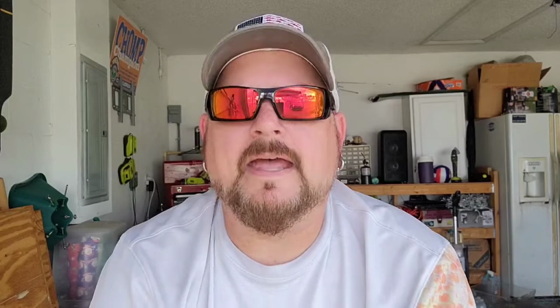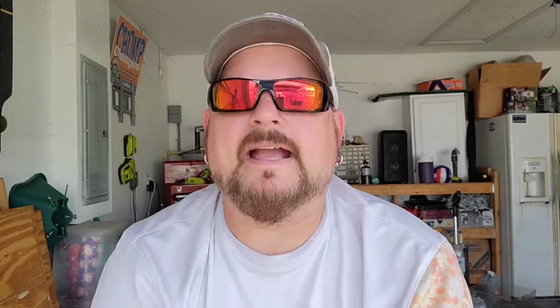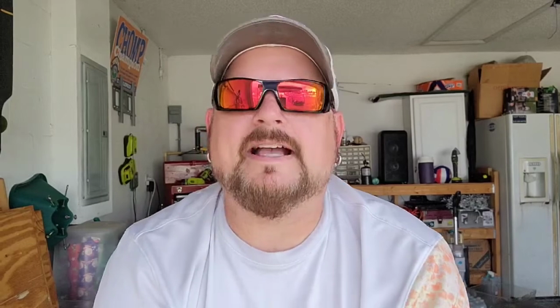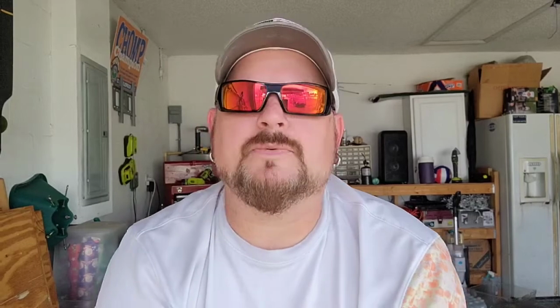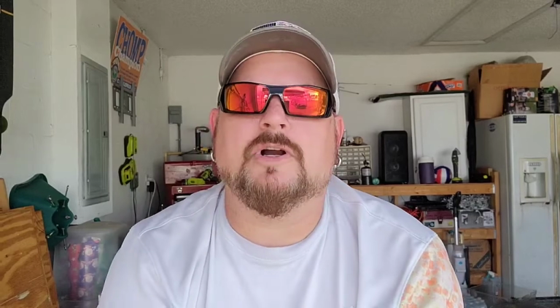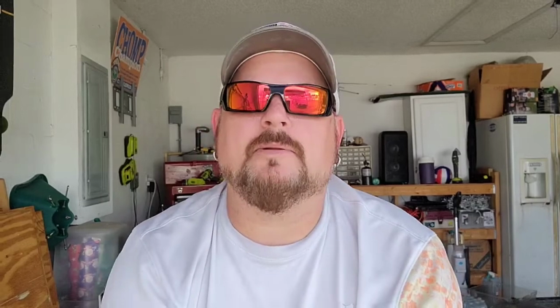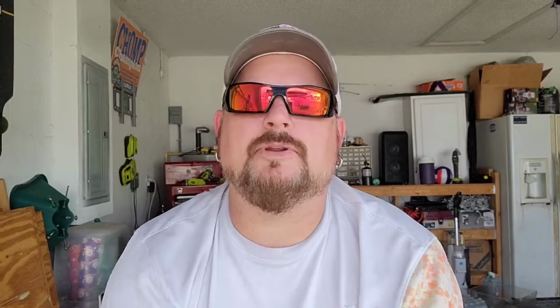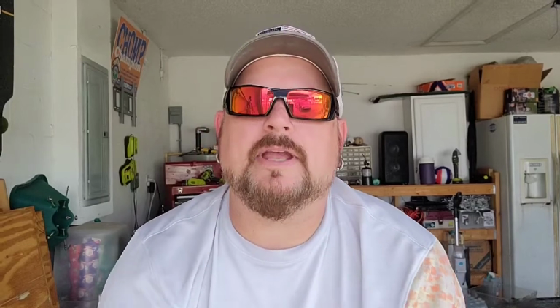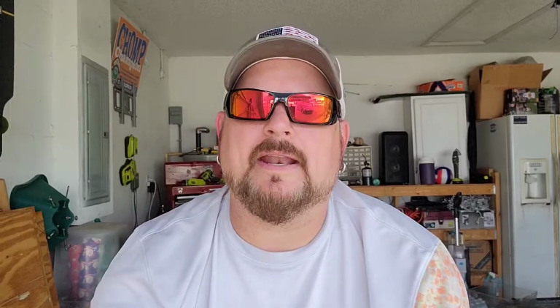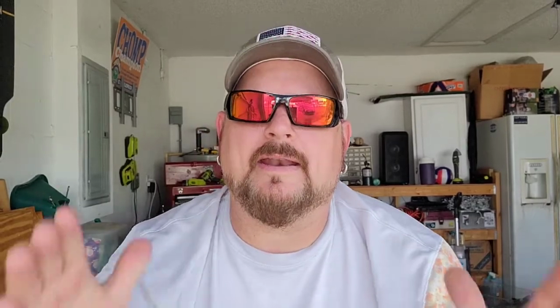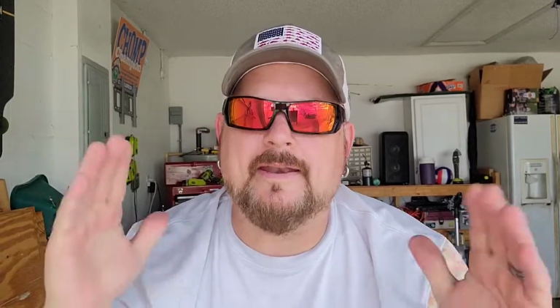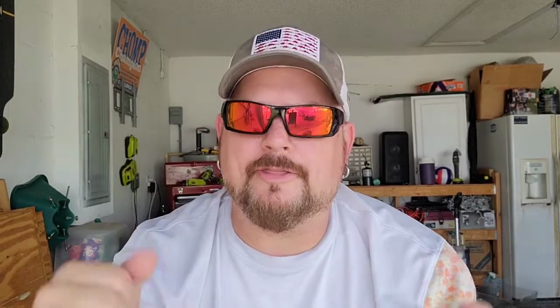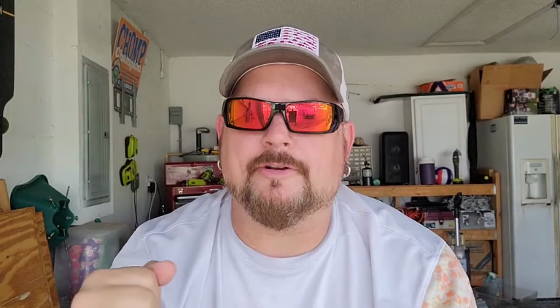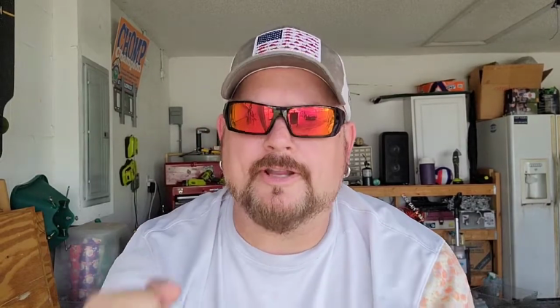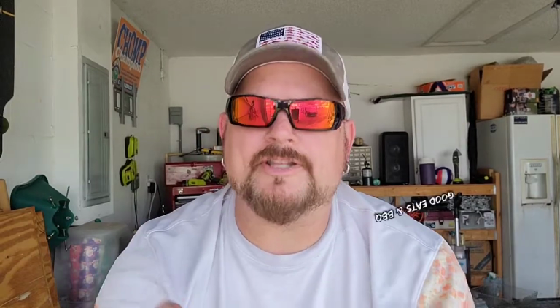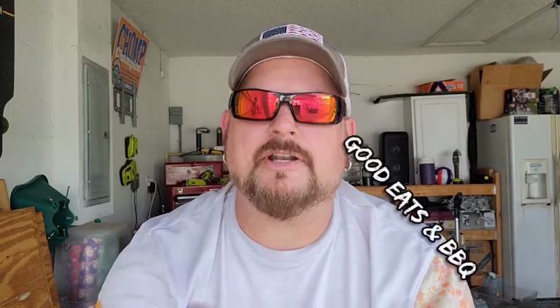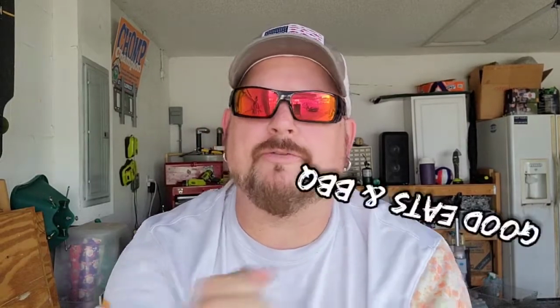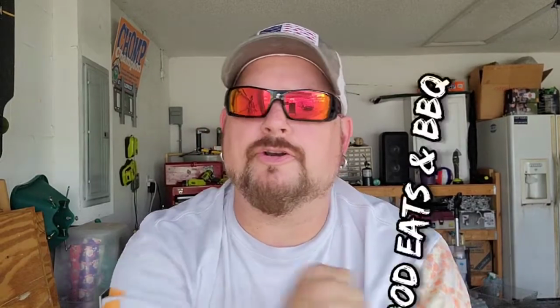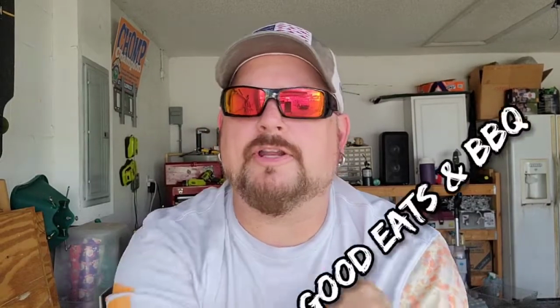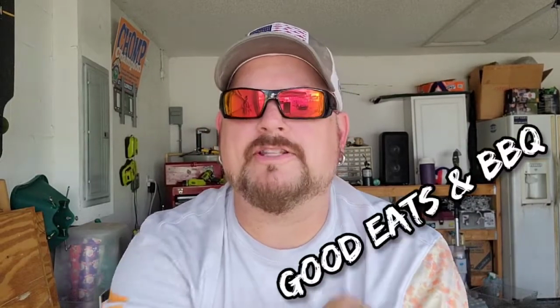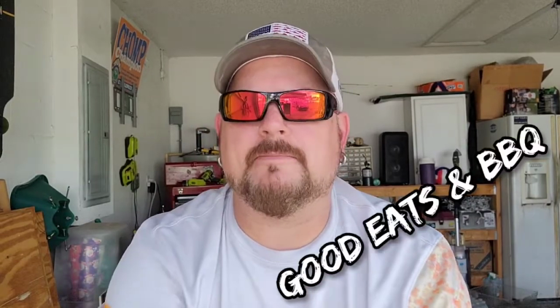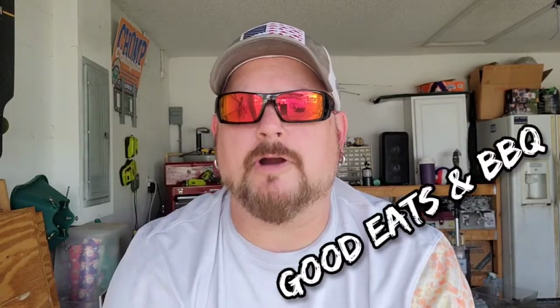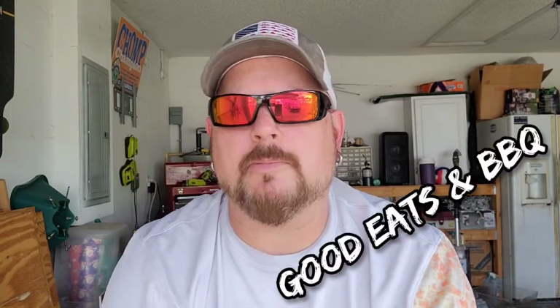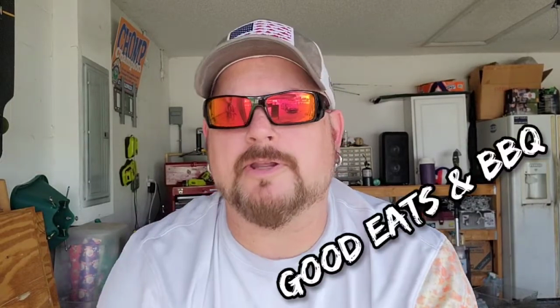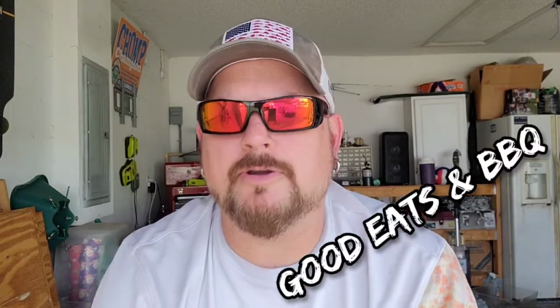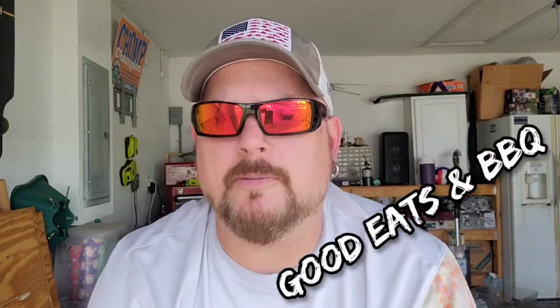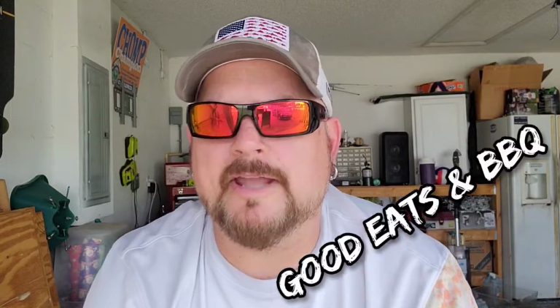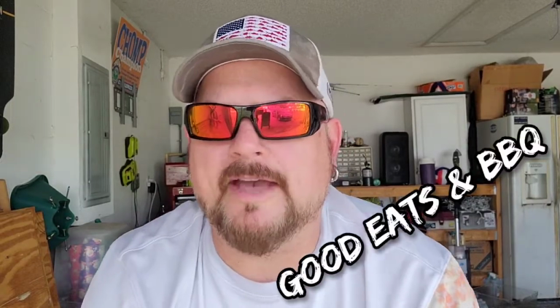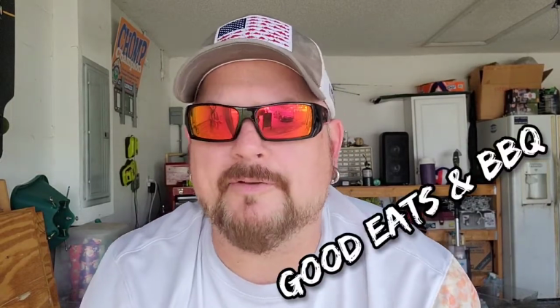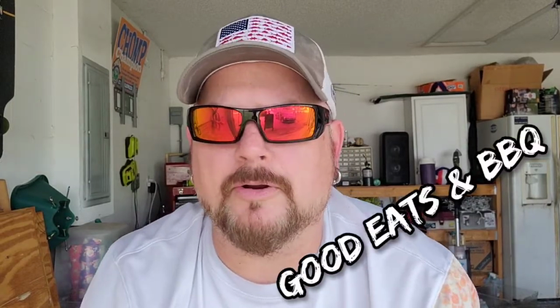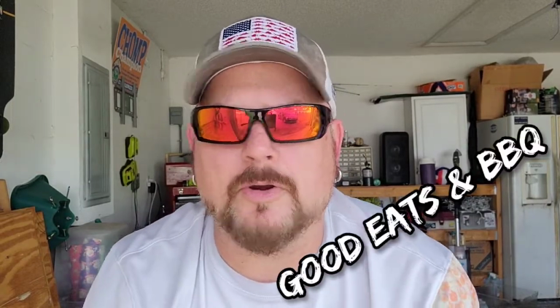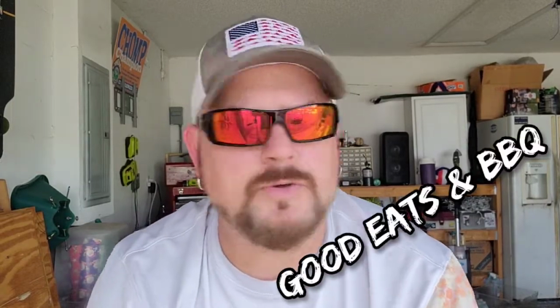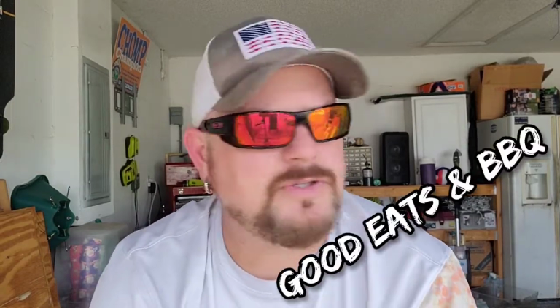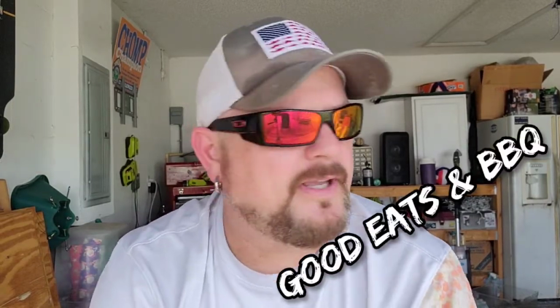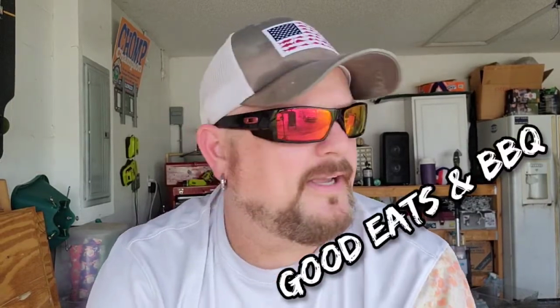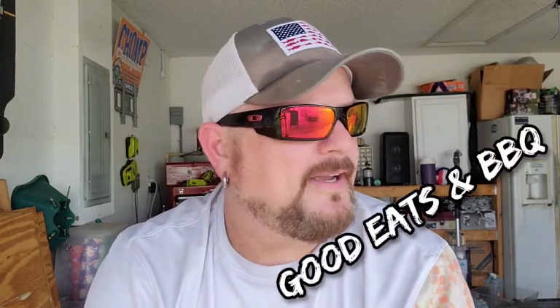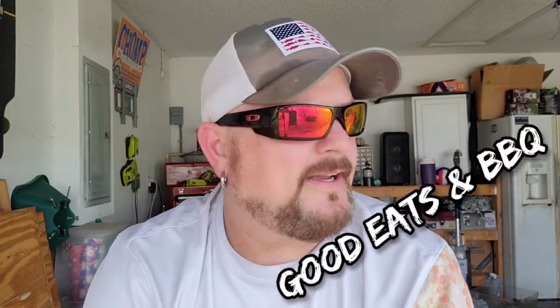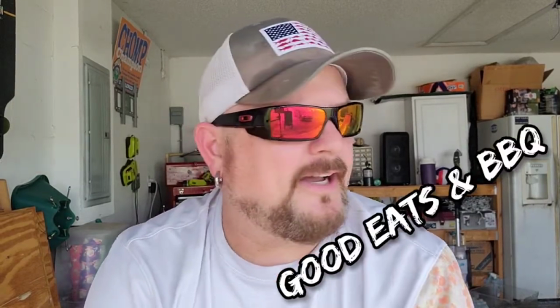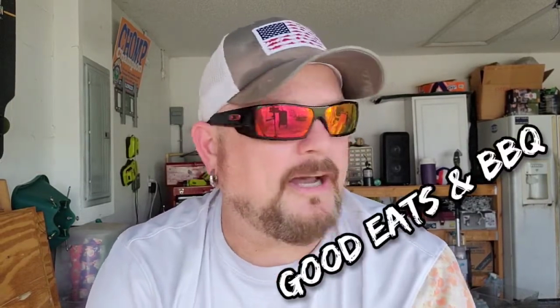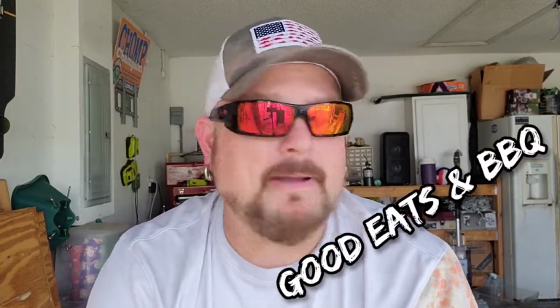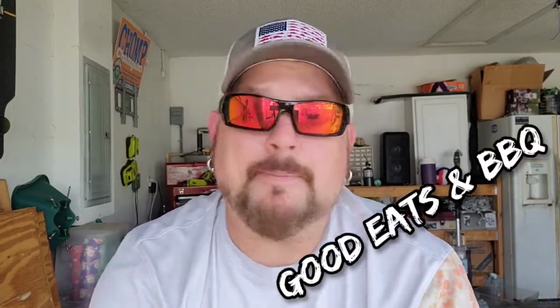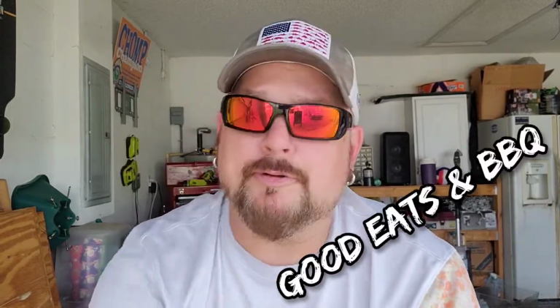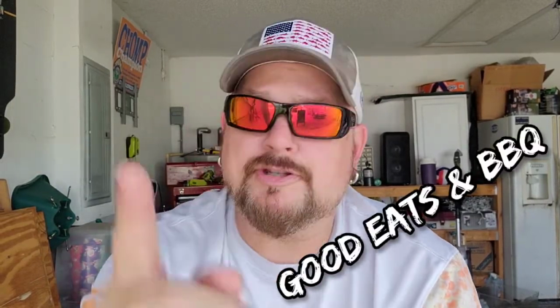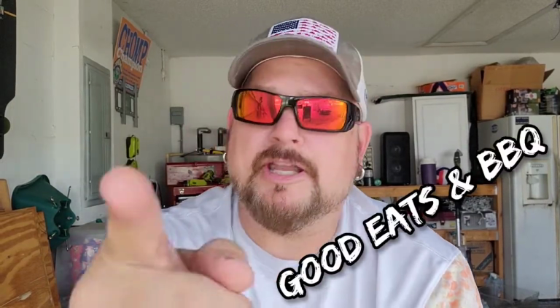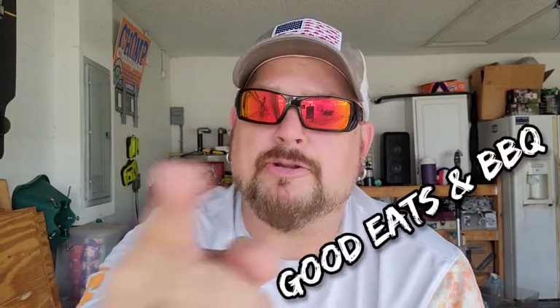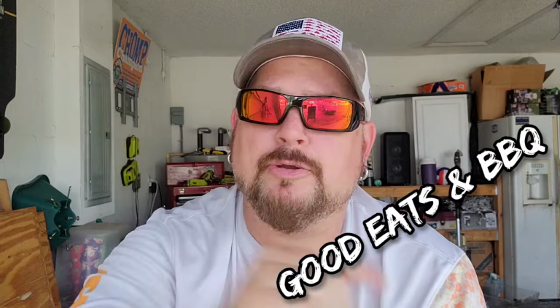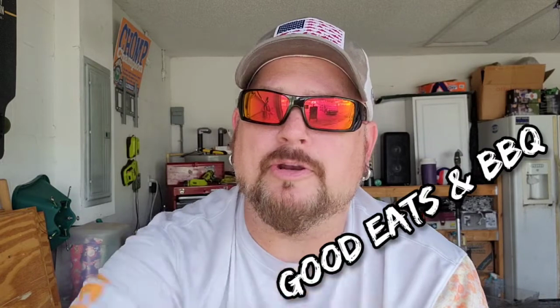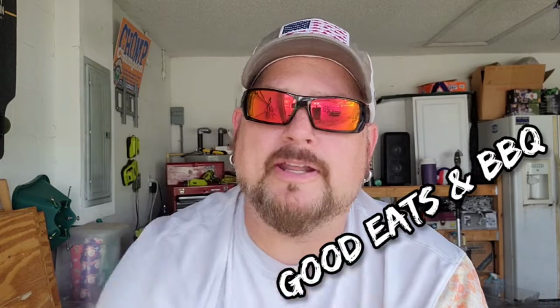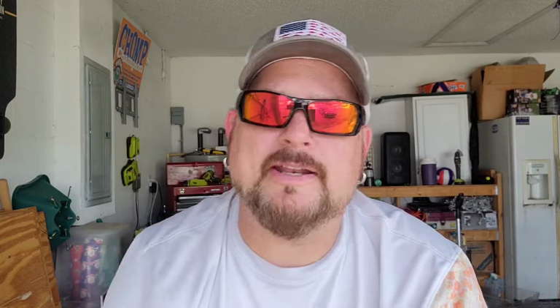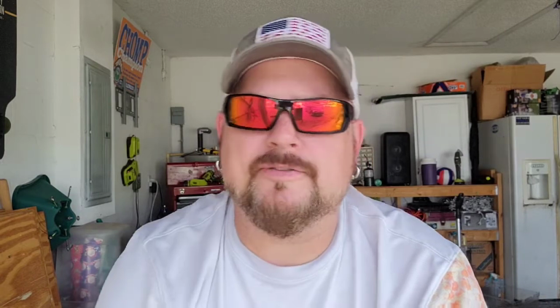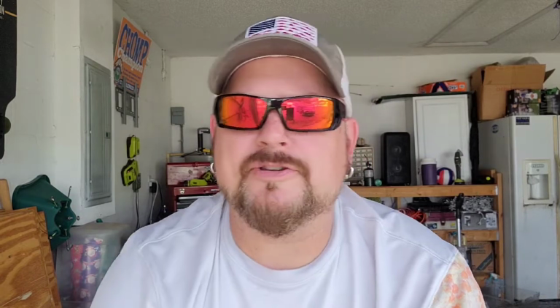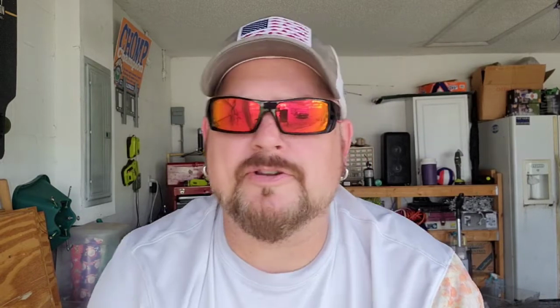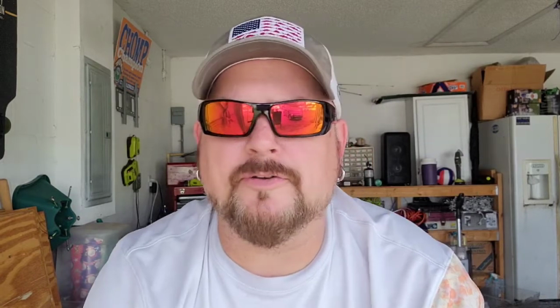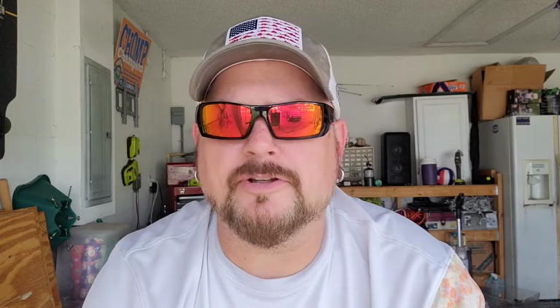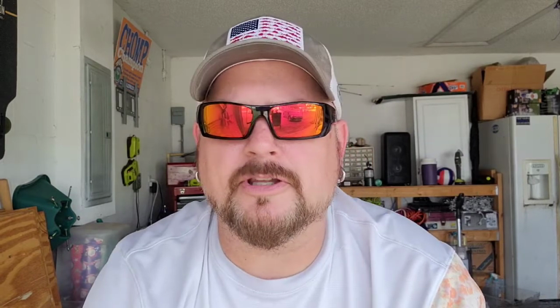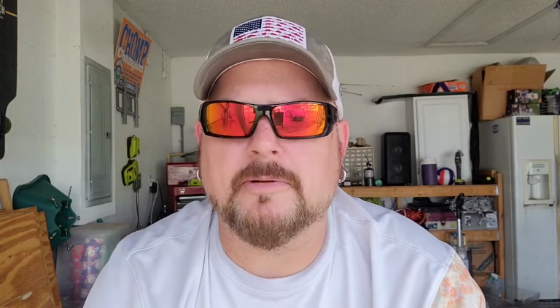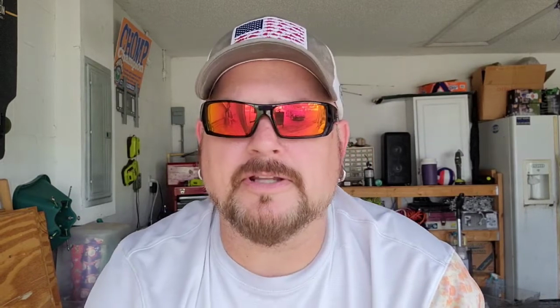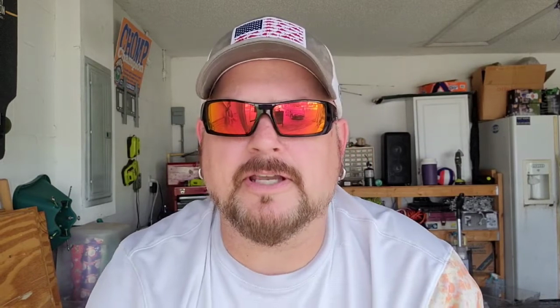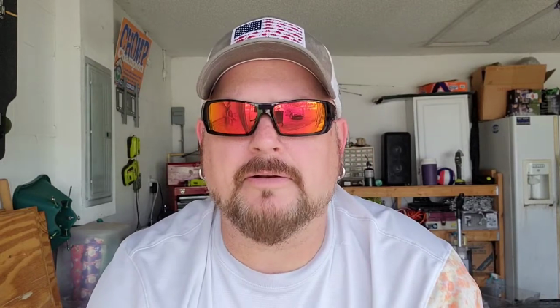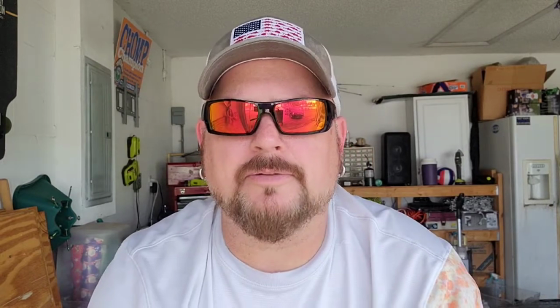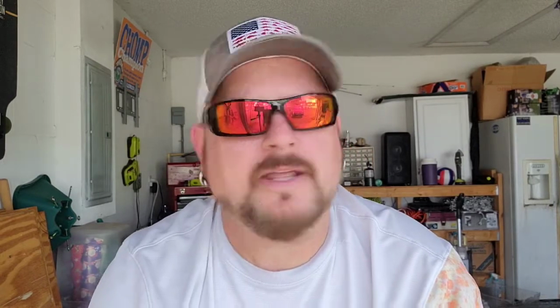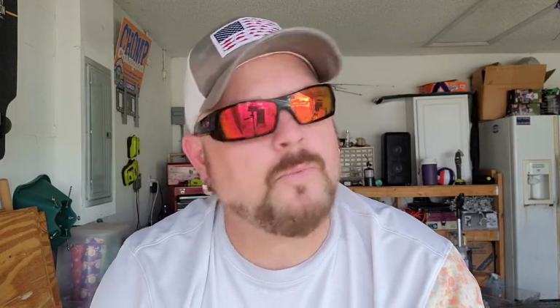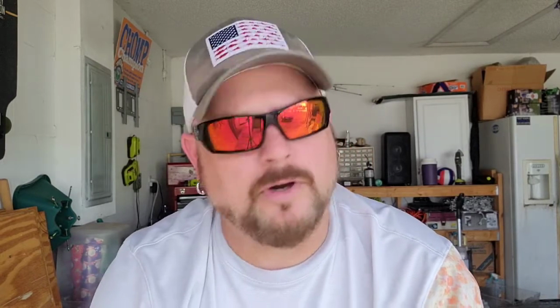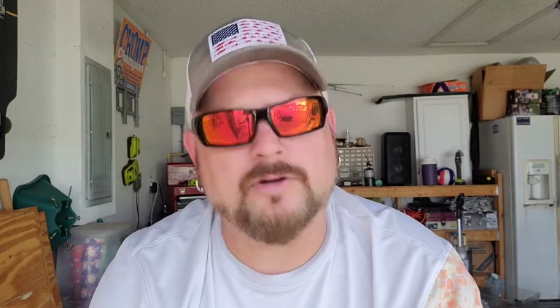Hey guys, welcome to yet another edition of Good Eats and Barbecue. I'm Gavin, your host. I appreciate you tuning in. If this is your first time on my channel, then welcome.